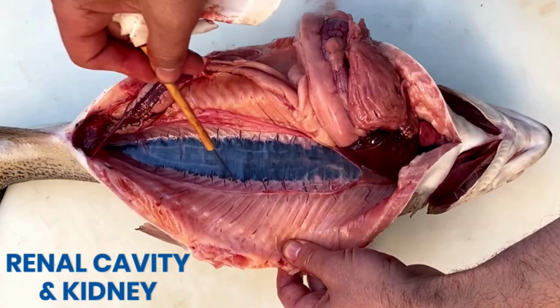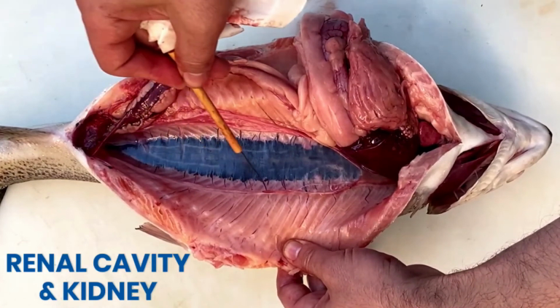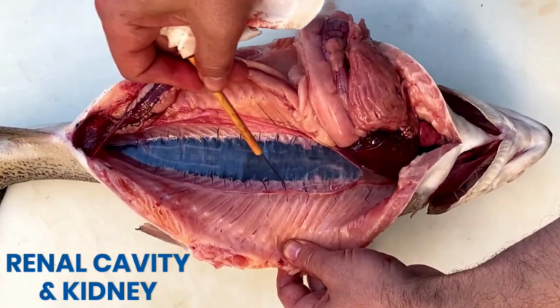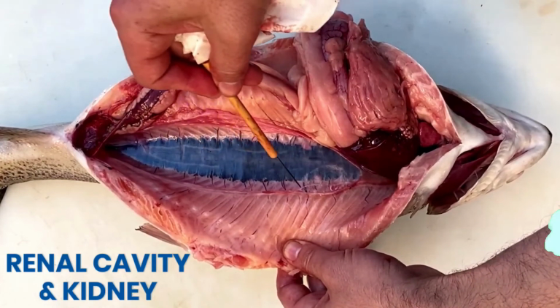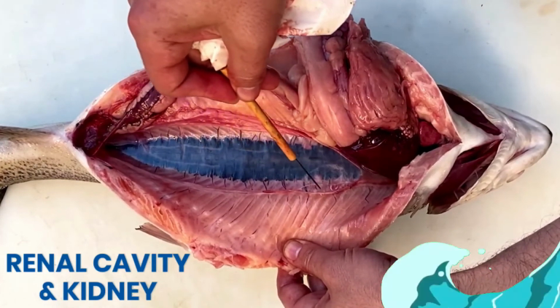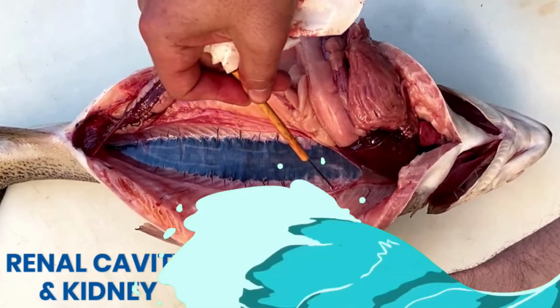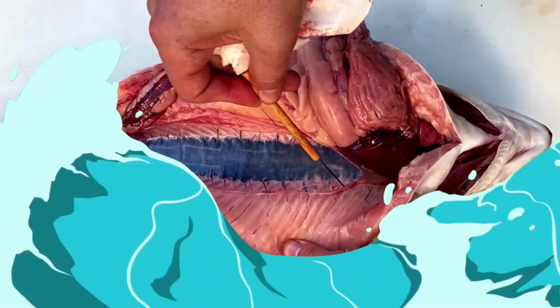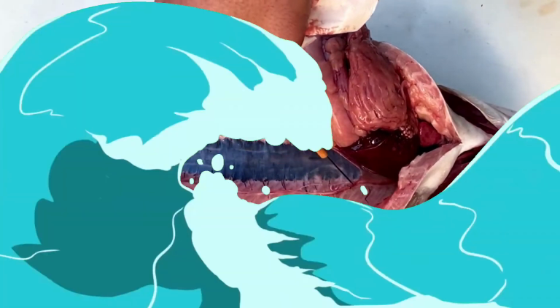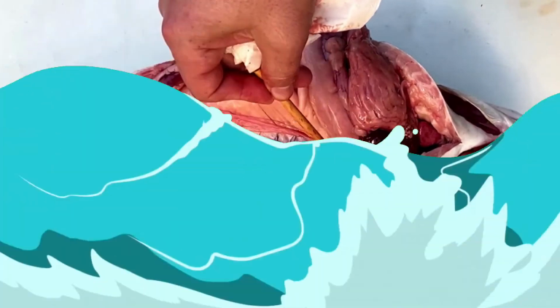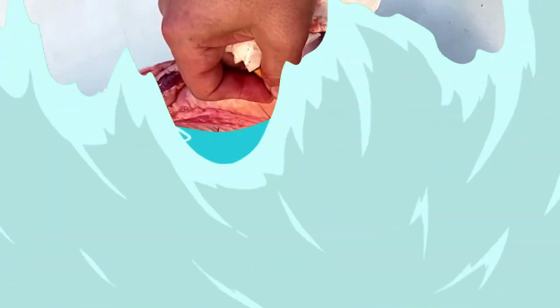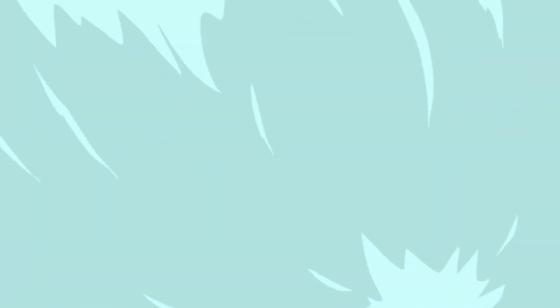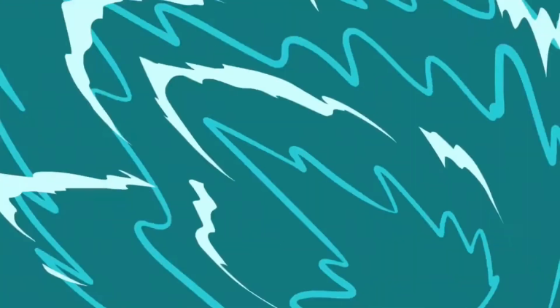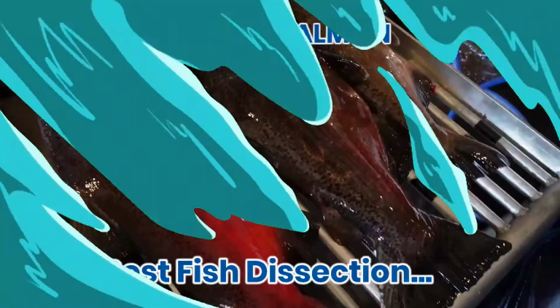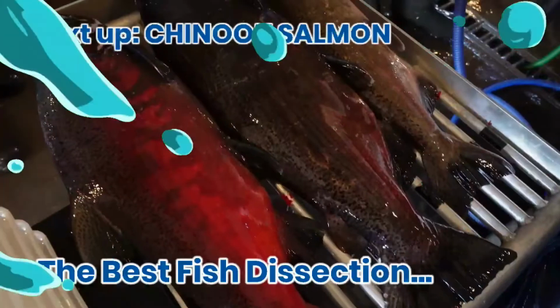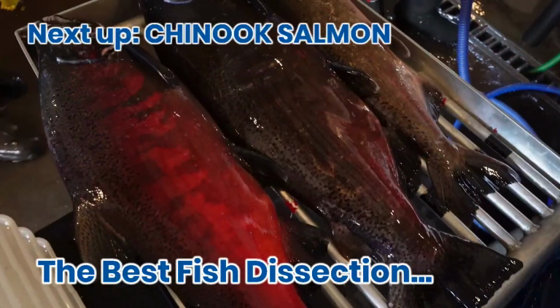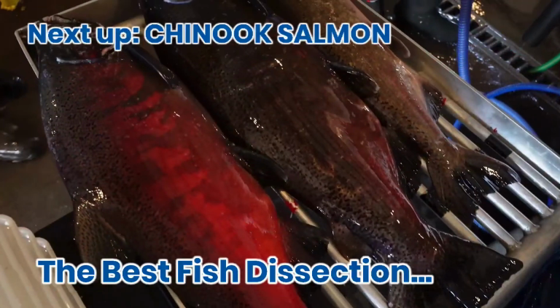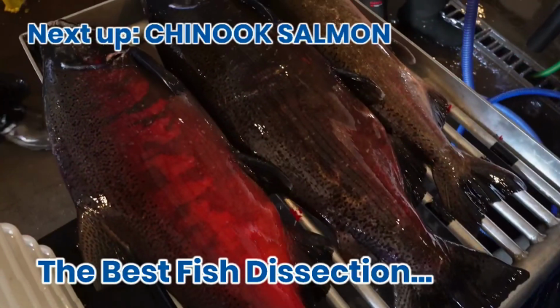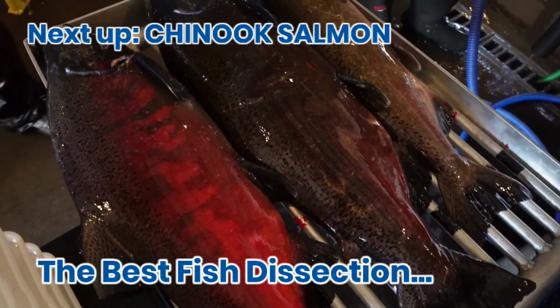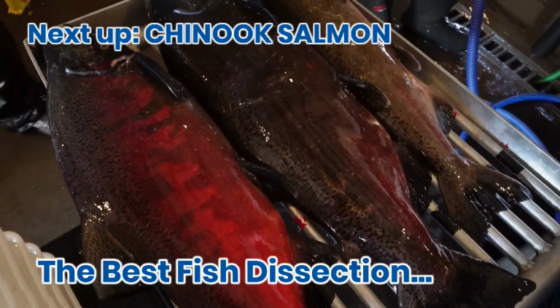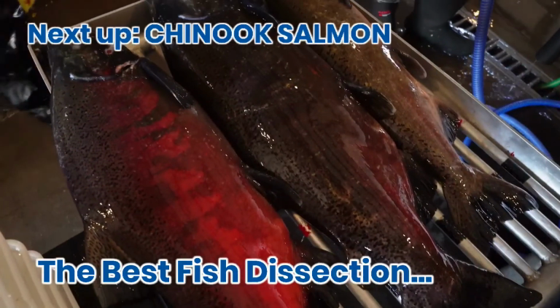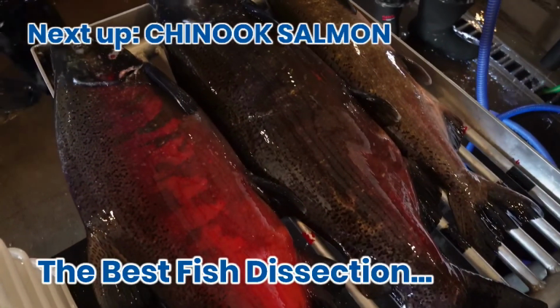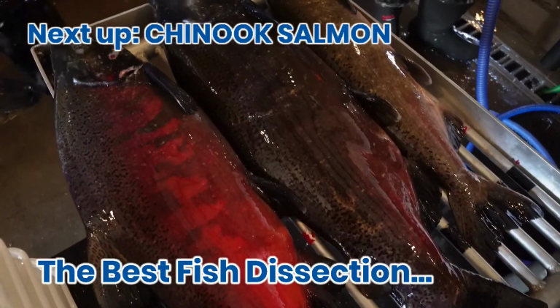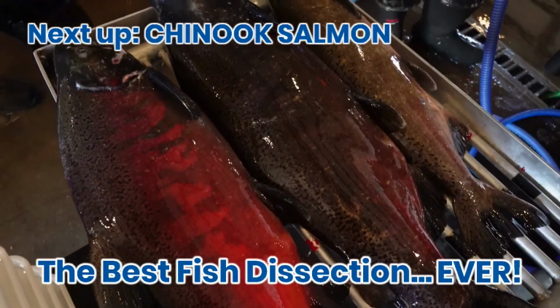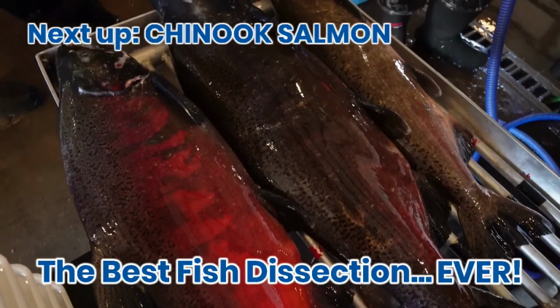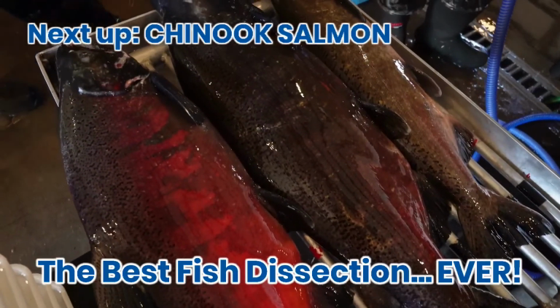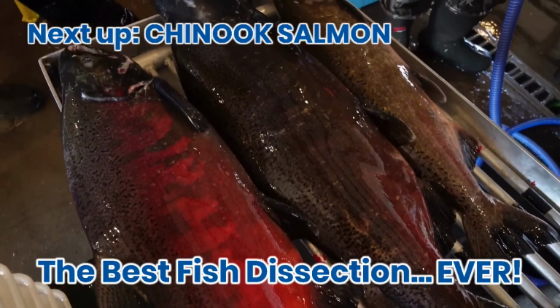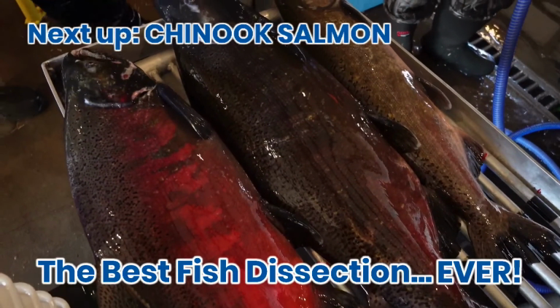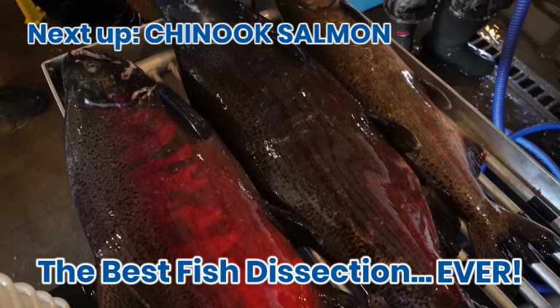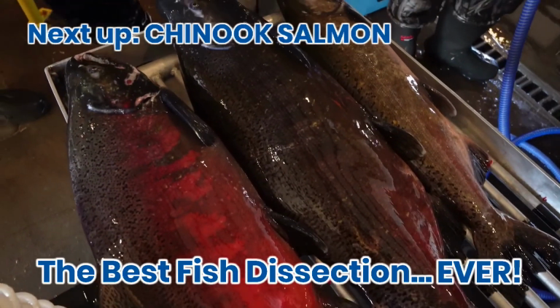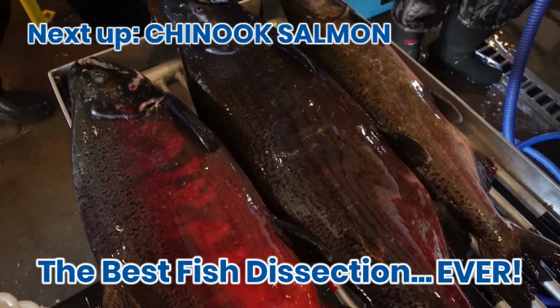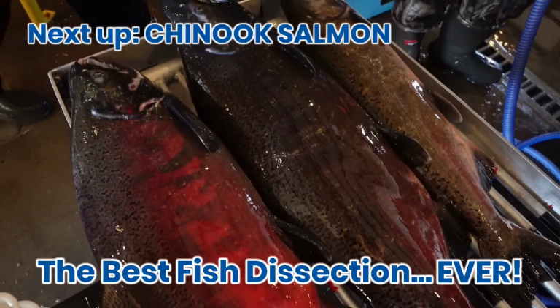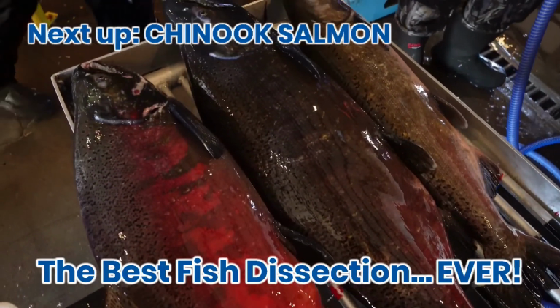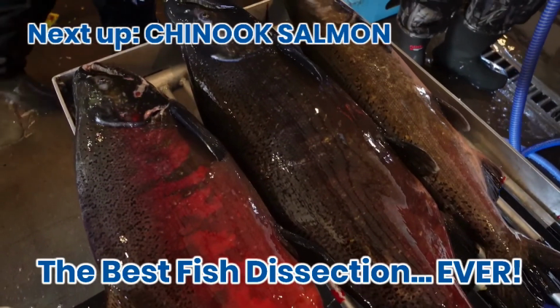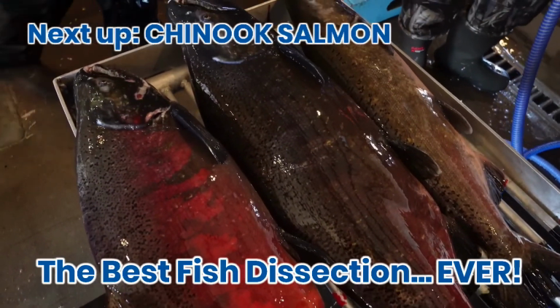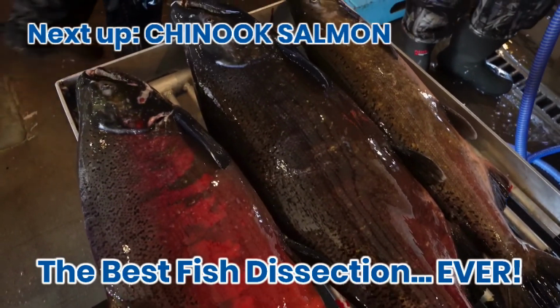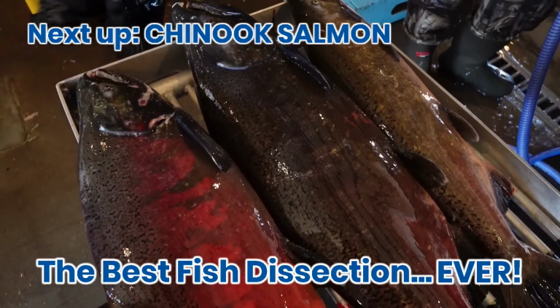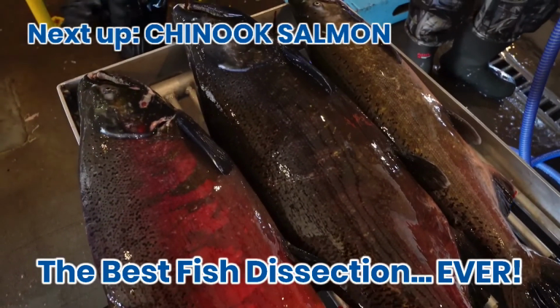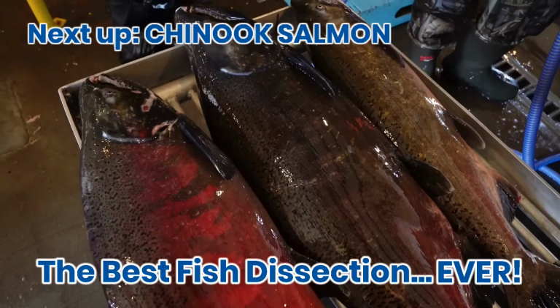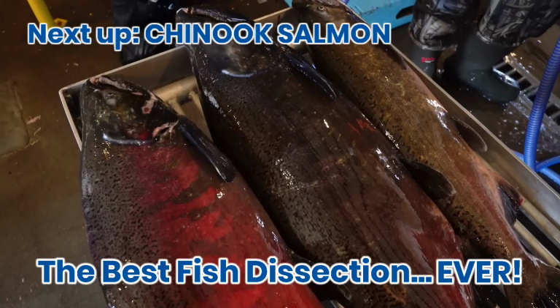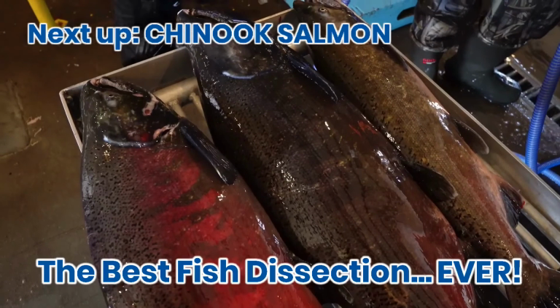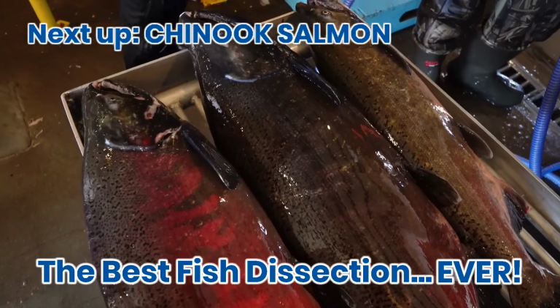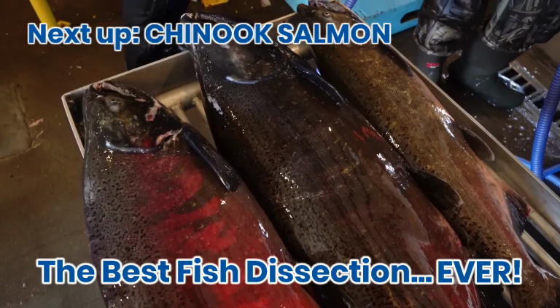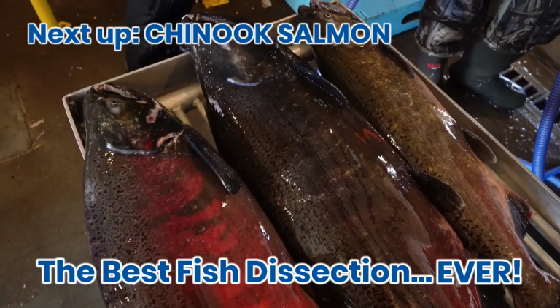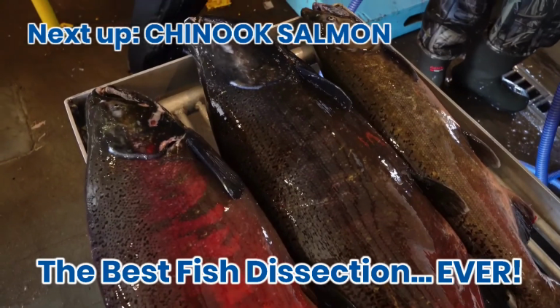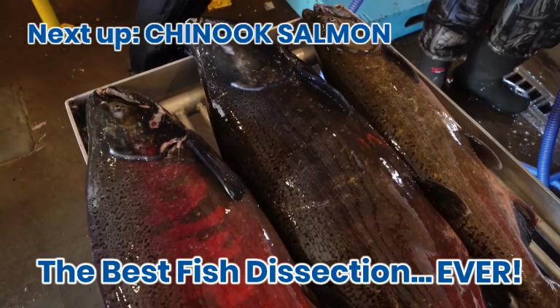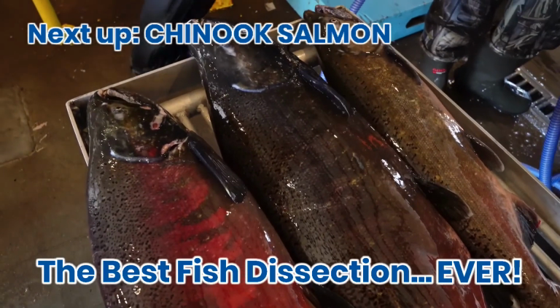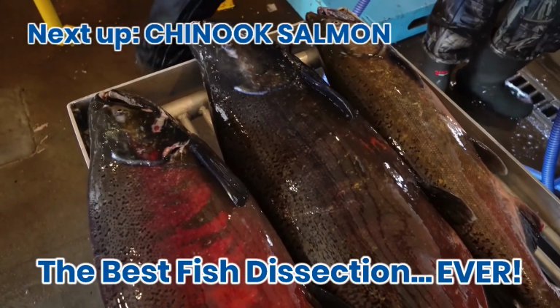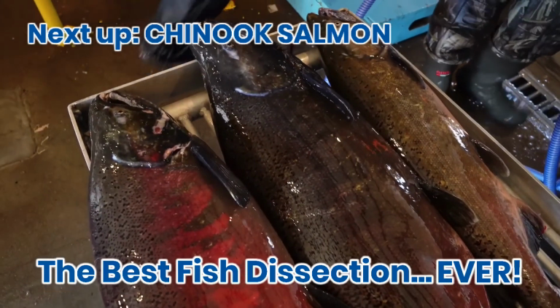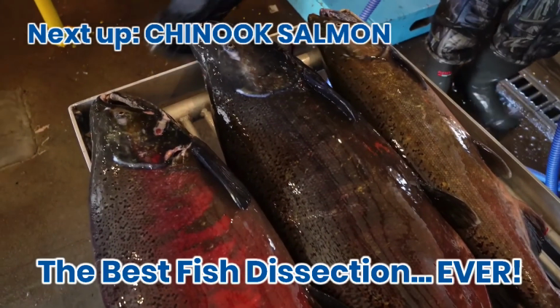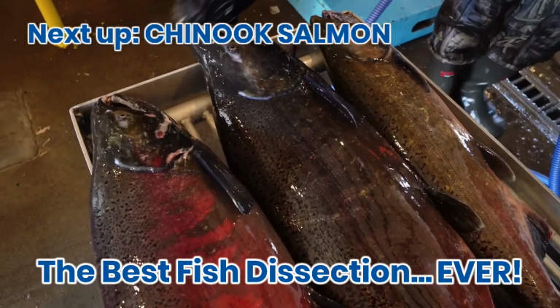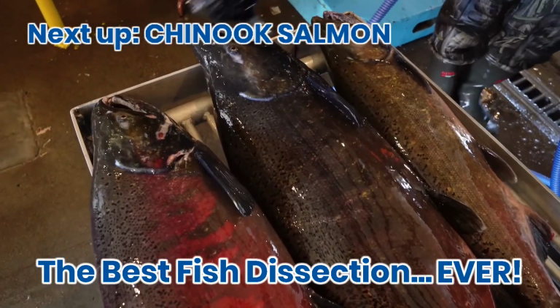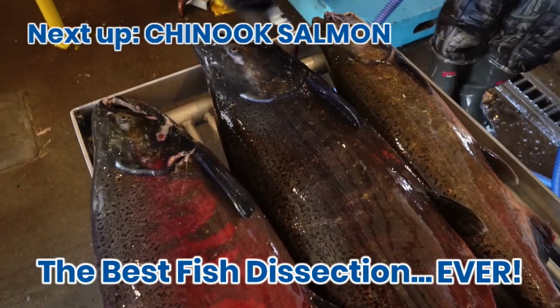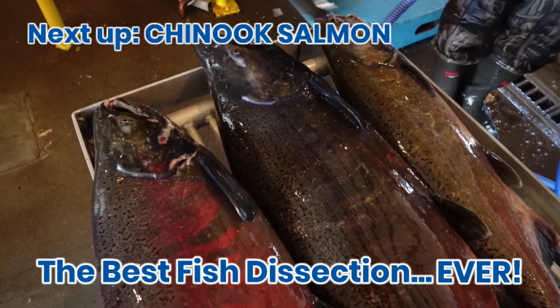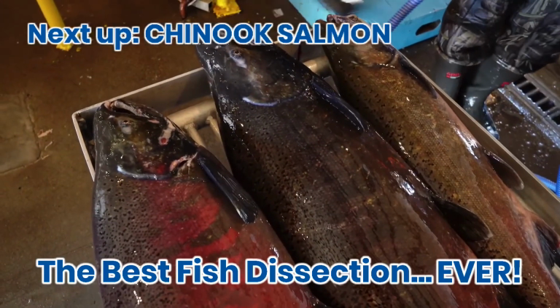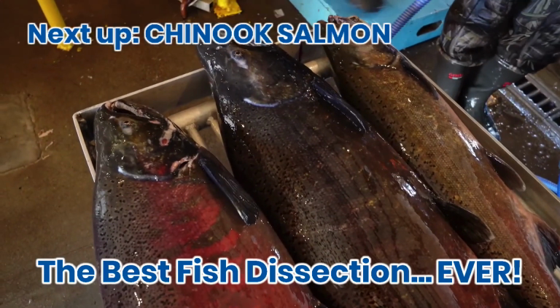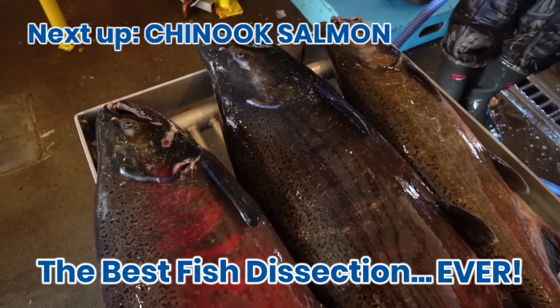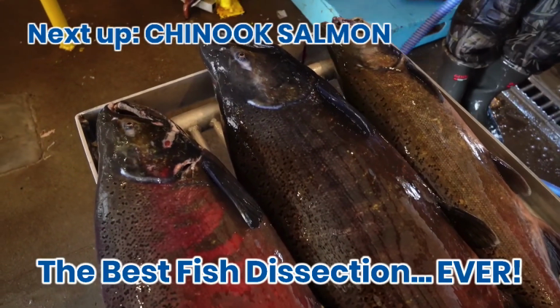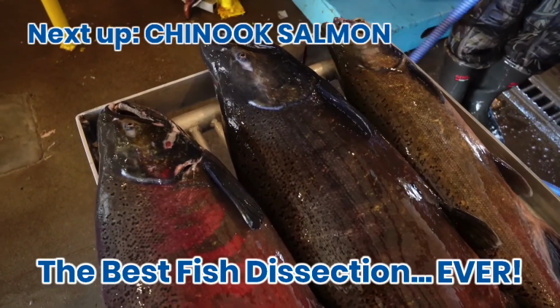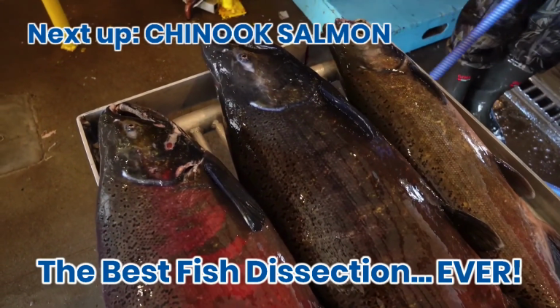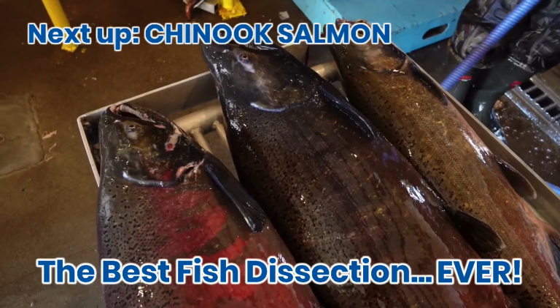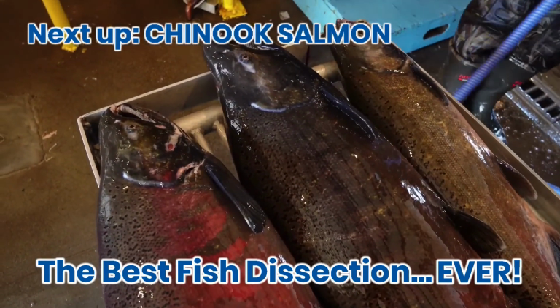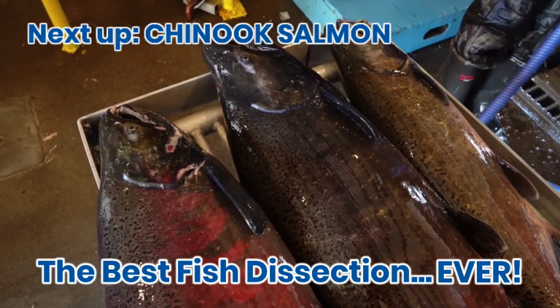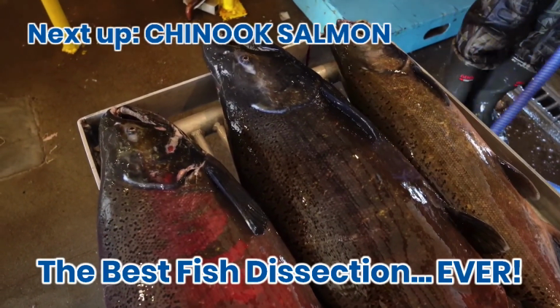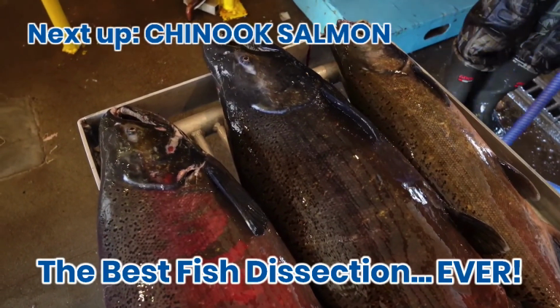For UC Davis Aquaculture, I'm Dr. Jackson Gross, and this has been the Best Fish Dissection Ever.